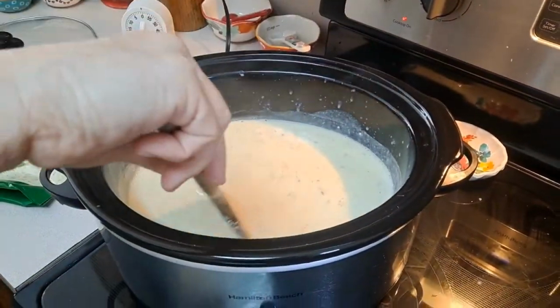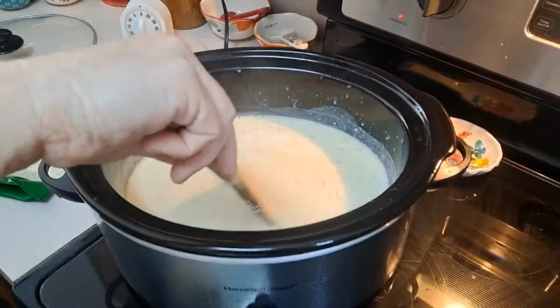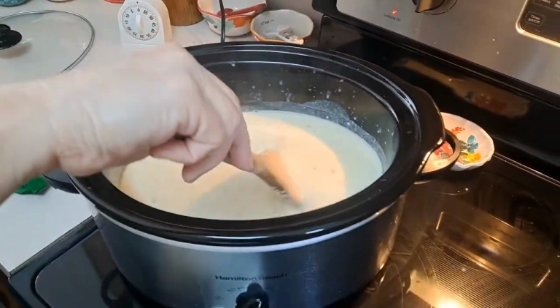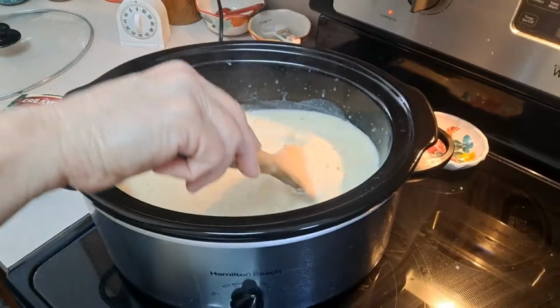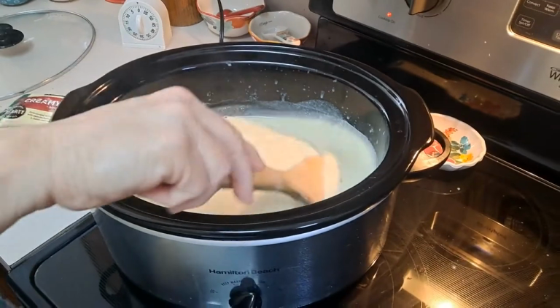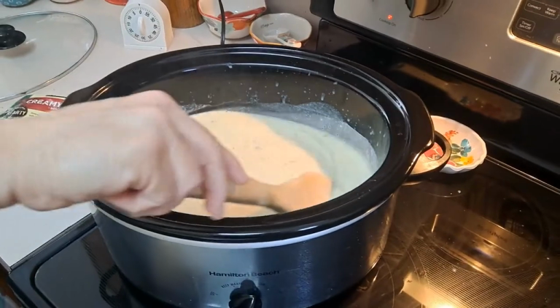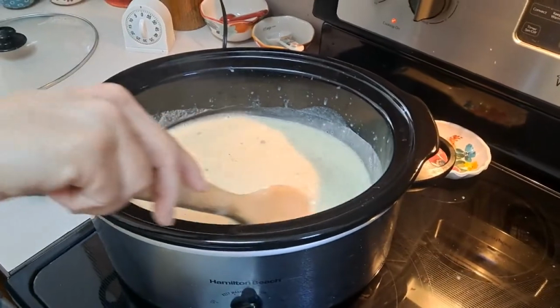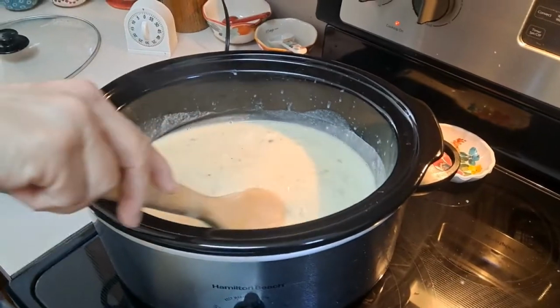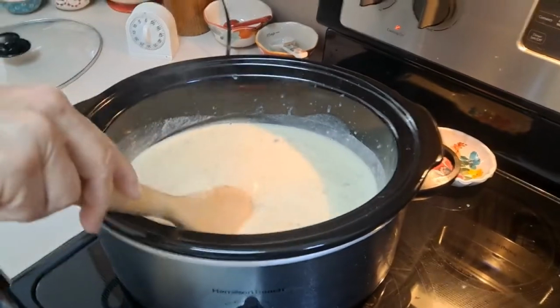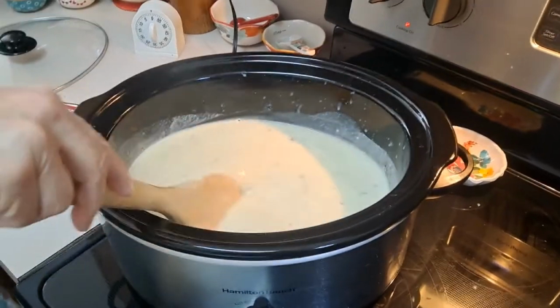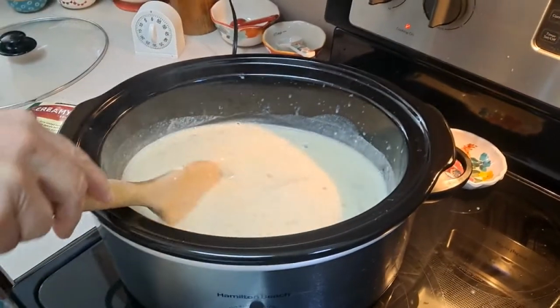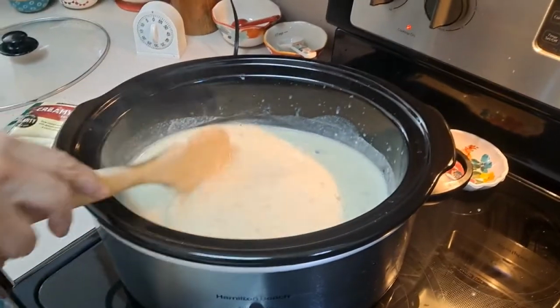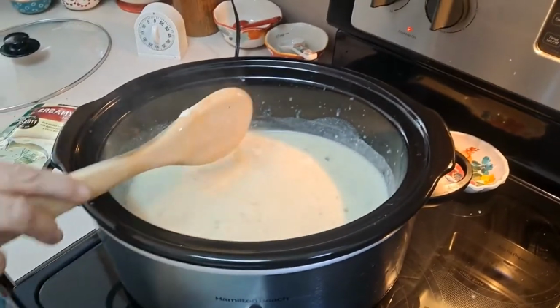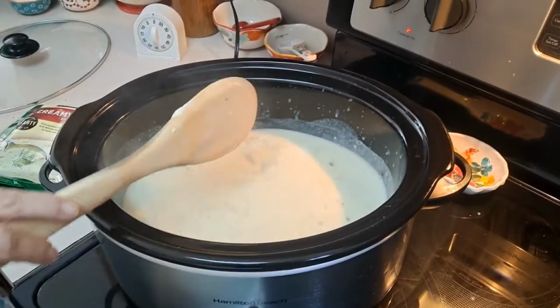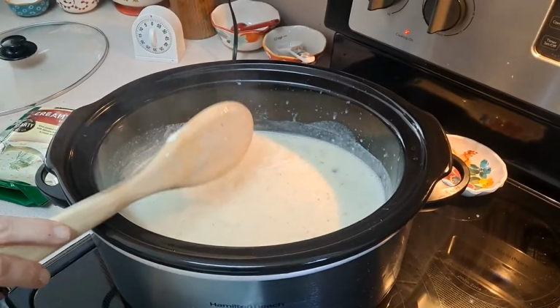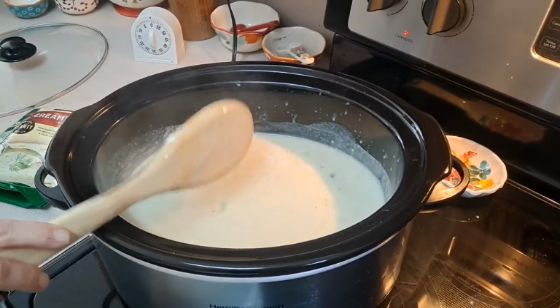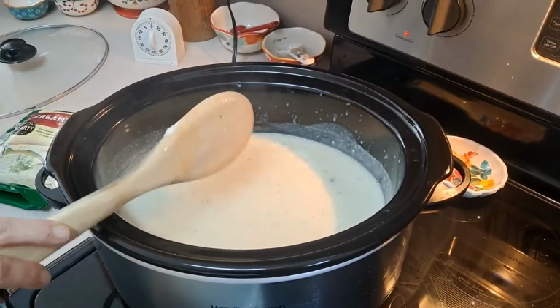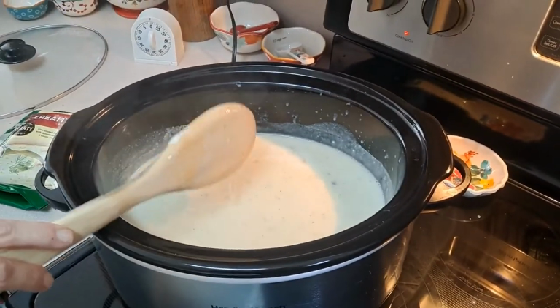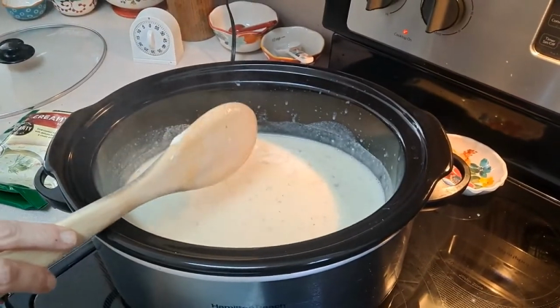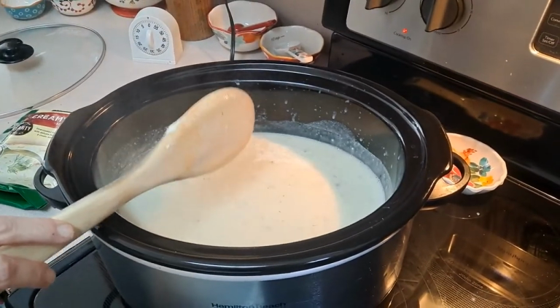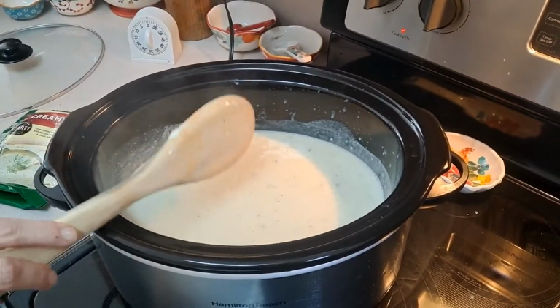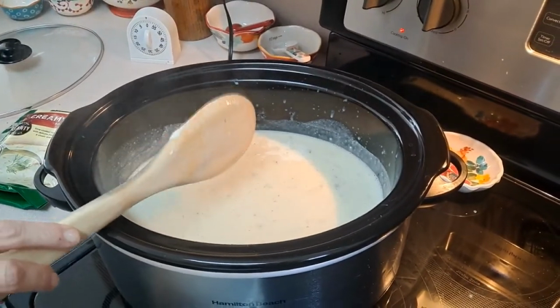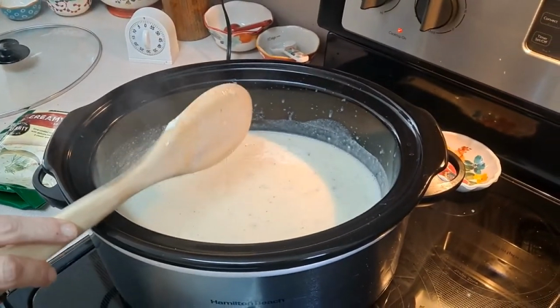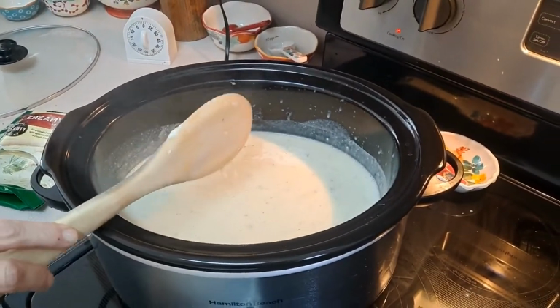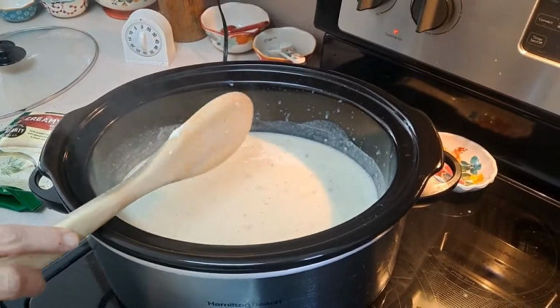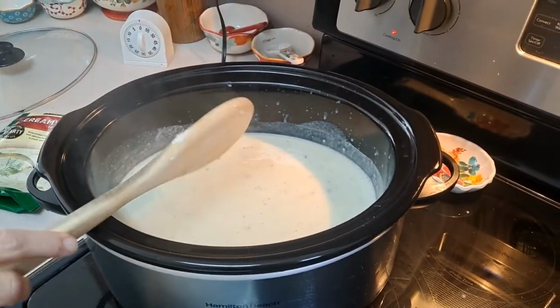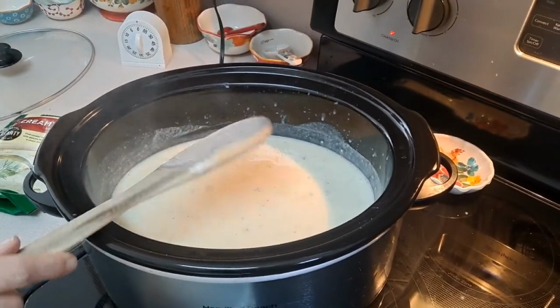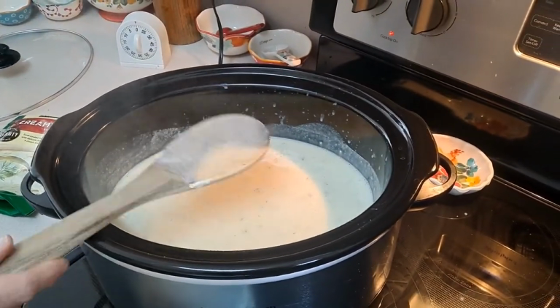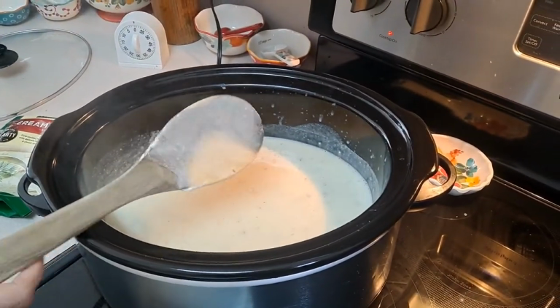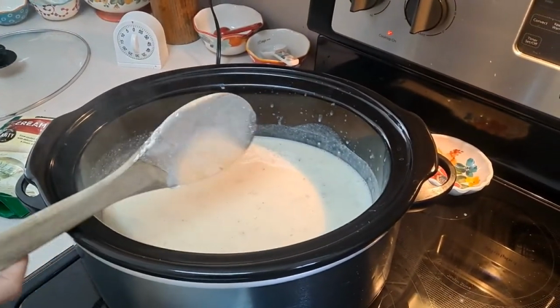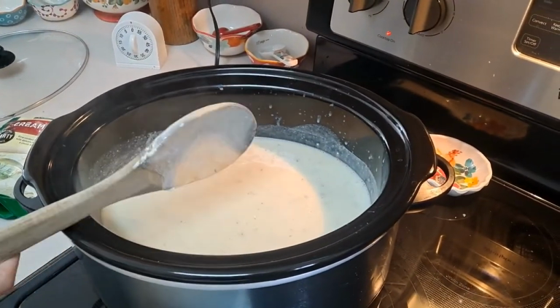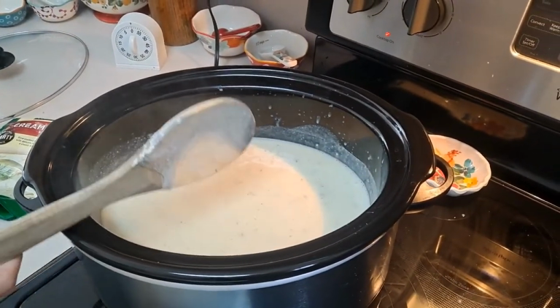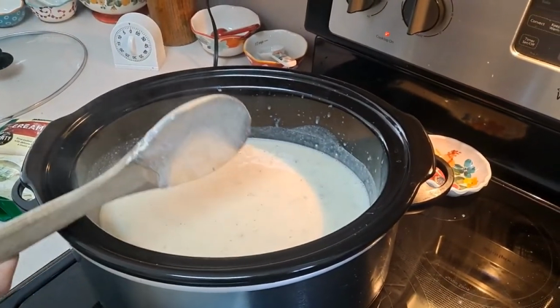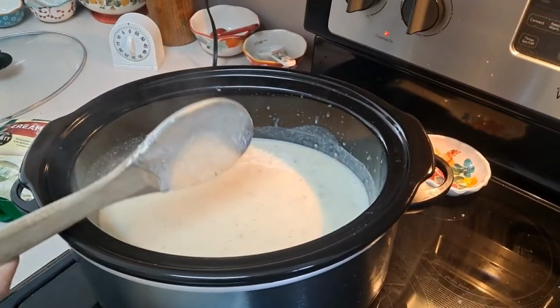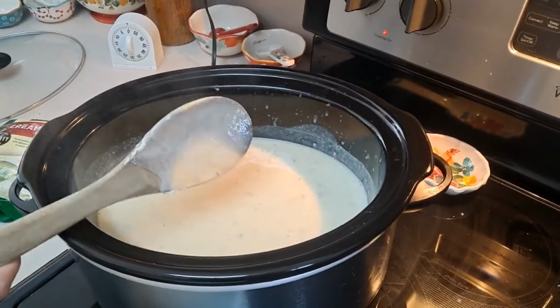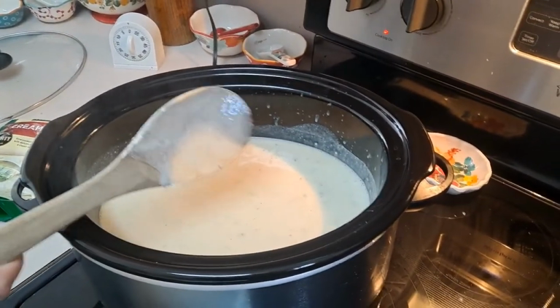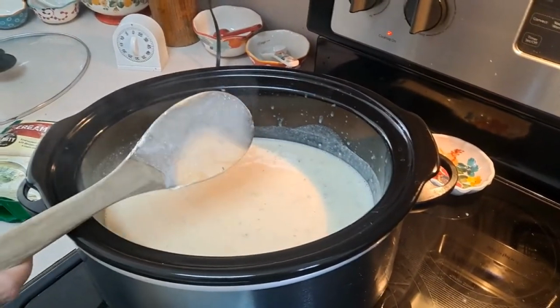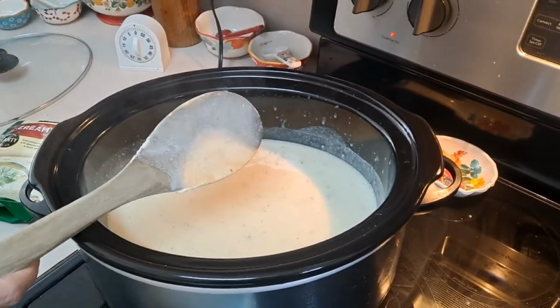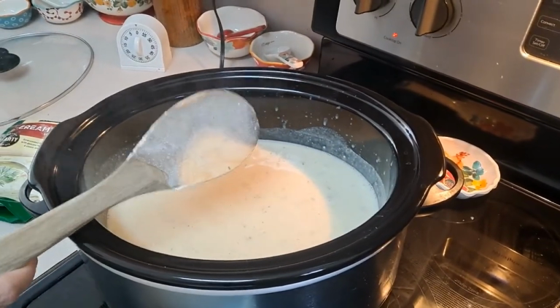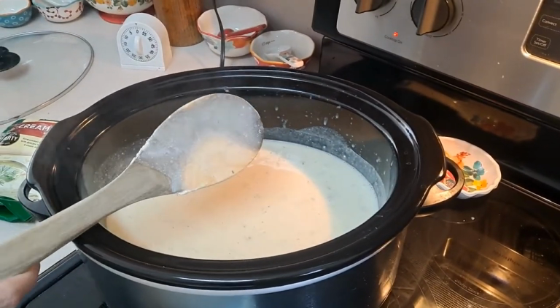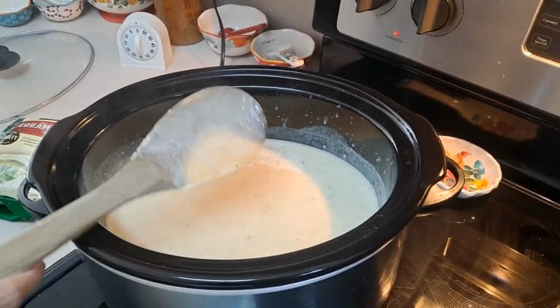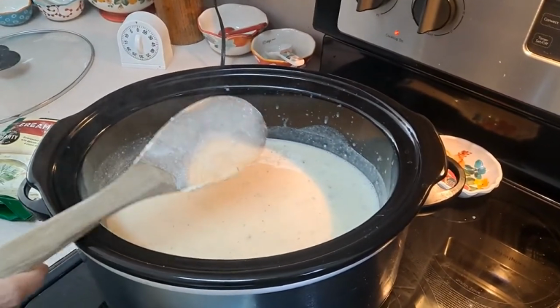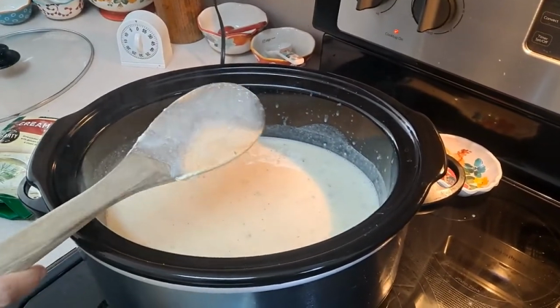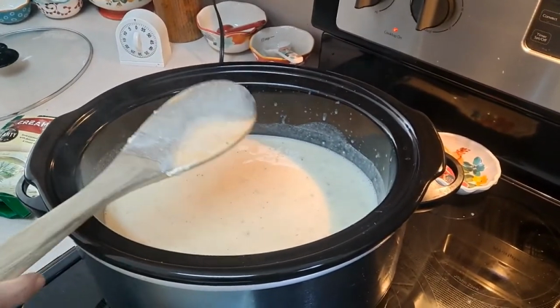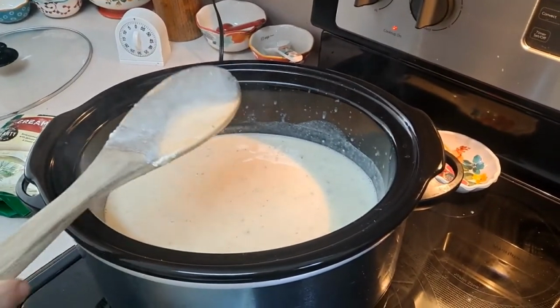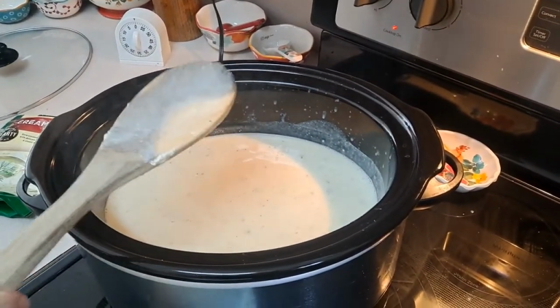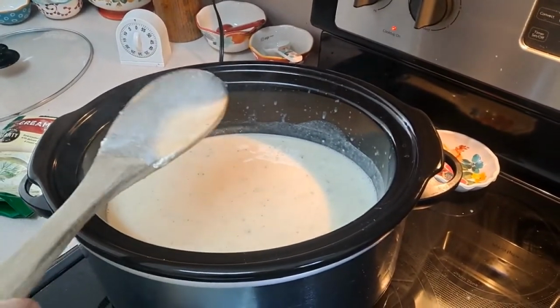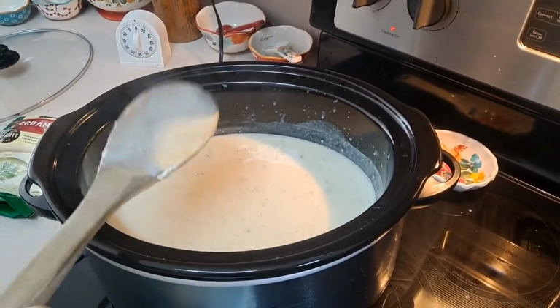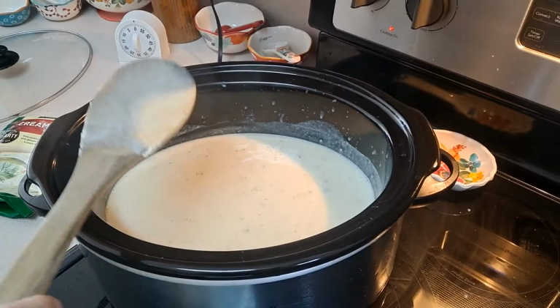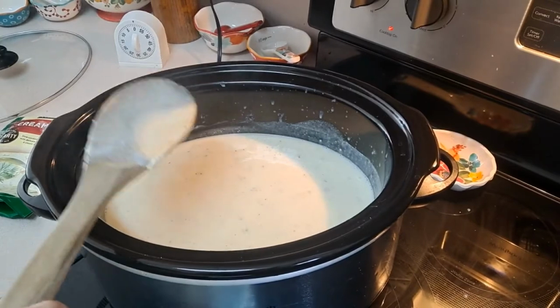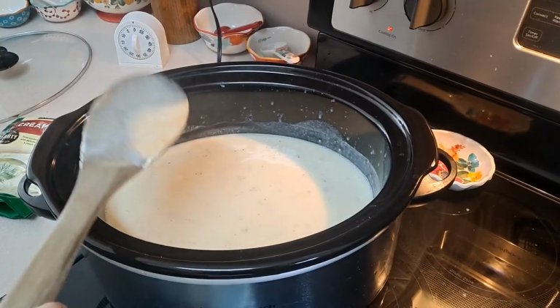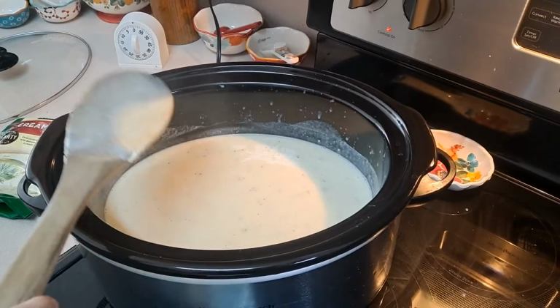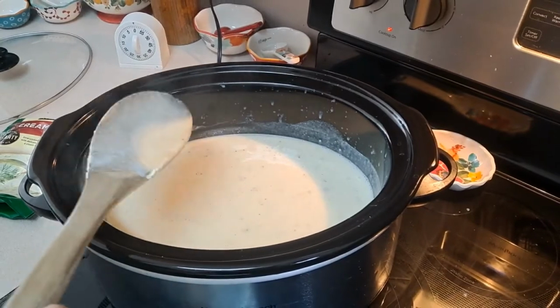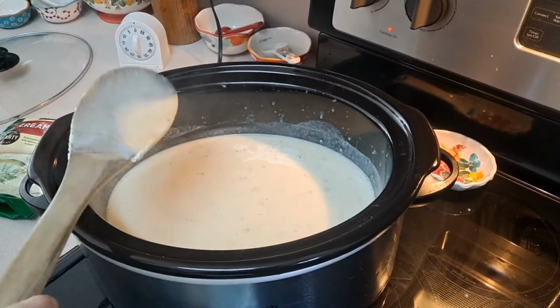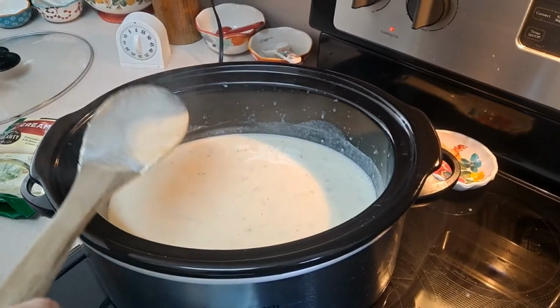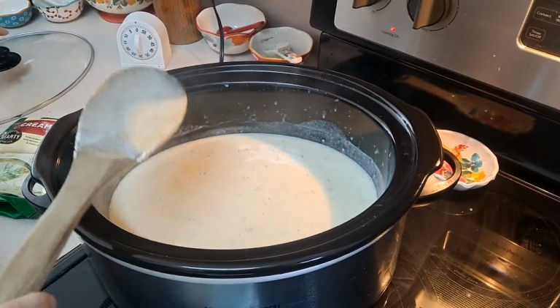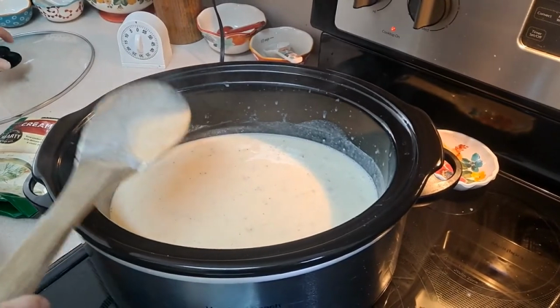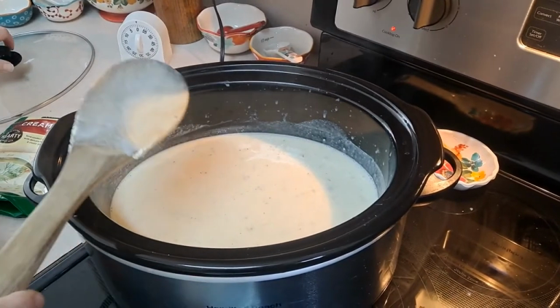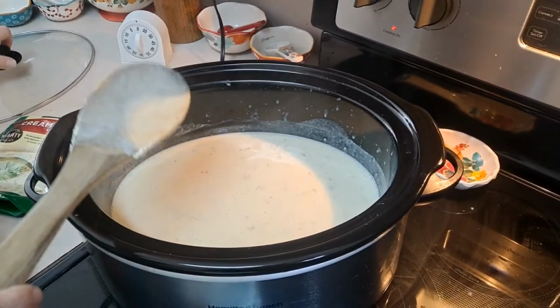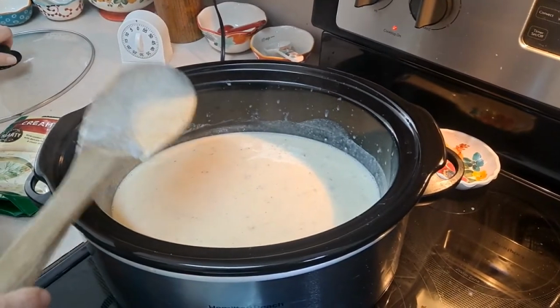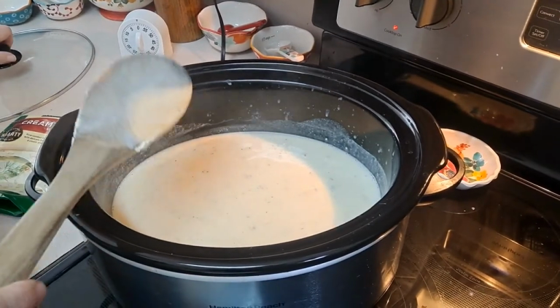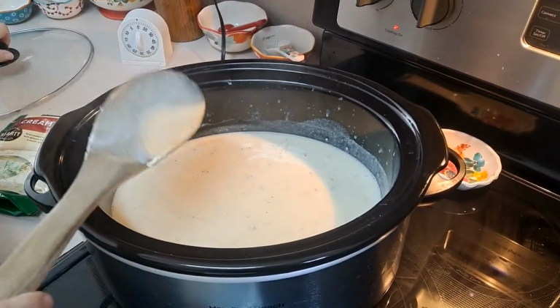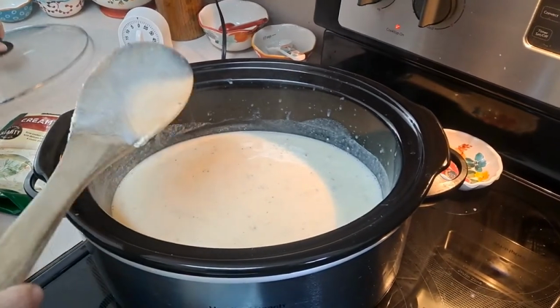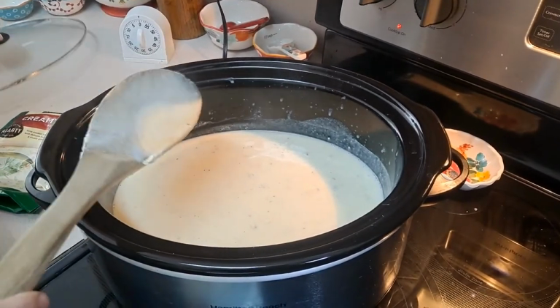I'm going to let this slow cook for a couple of hours and it'll be ready. Then we'll come back and plate it up with some extras.